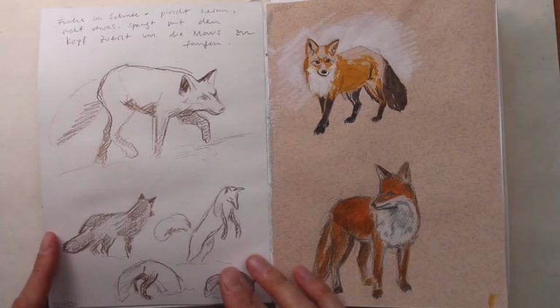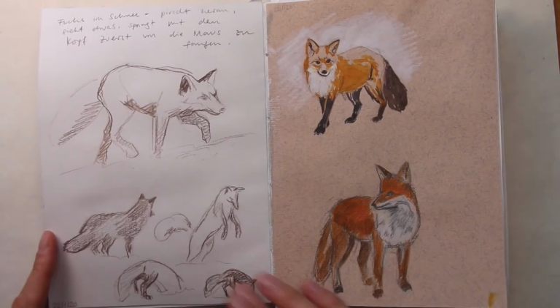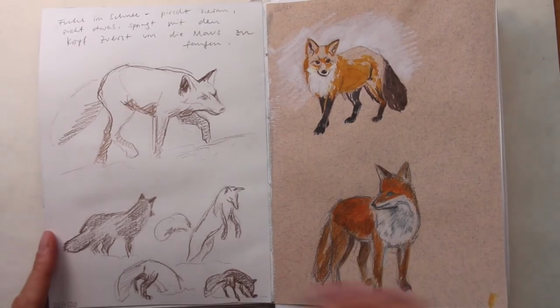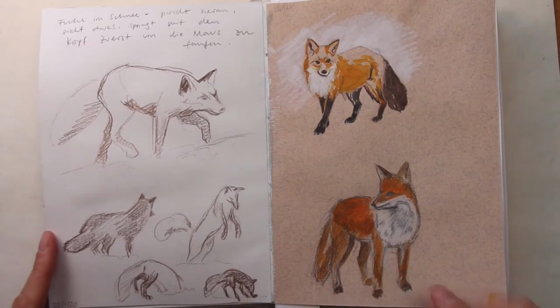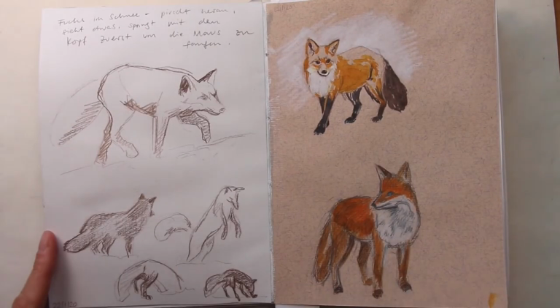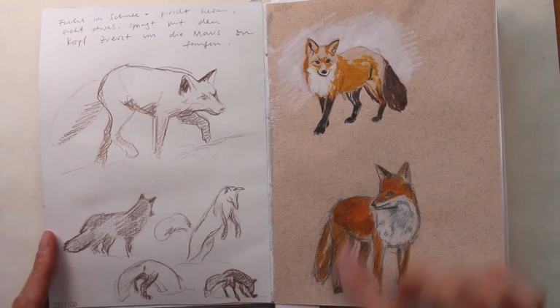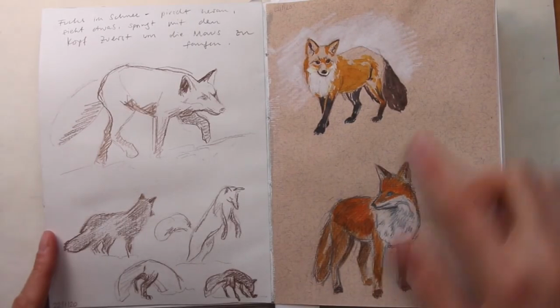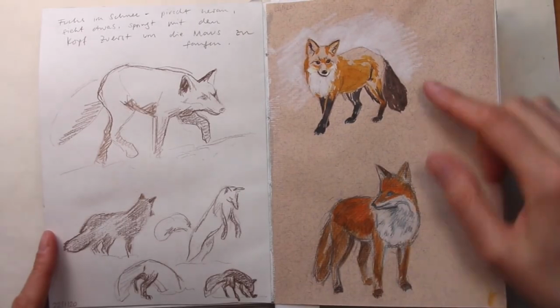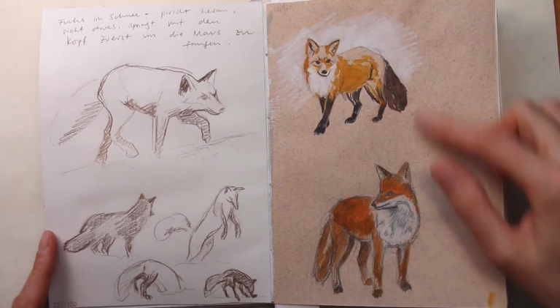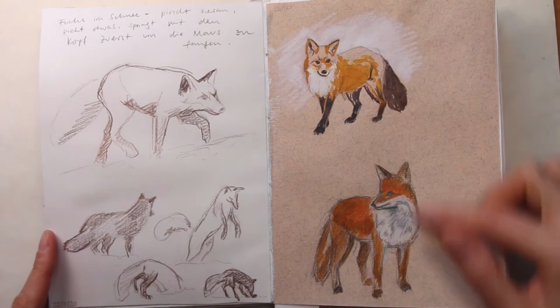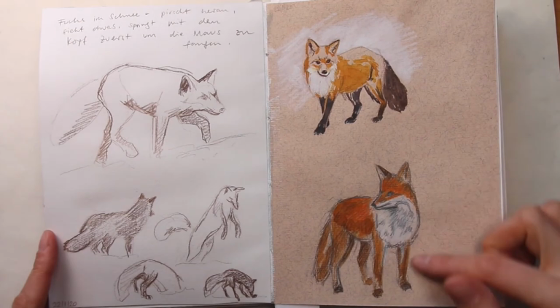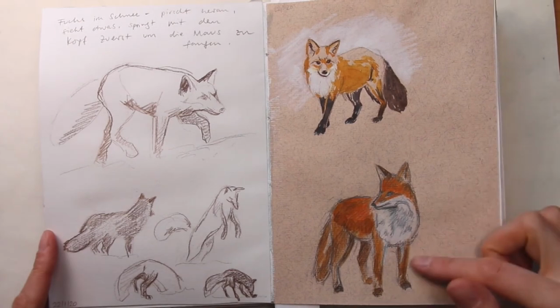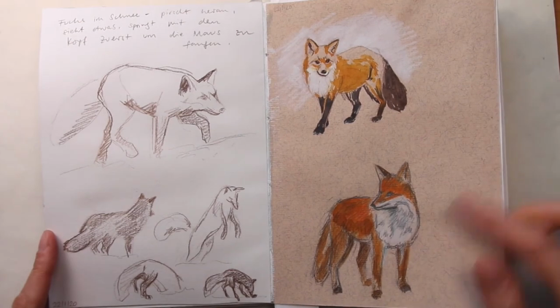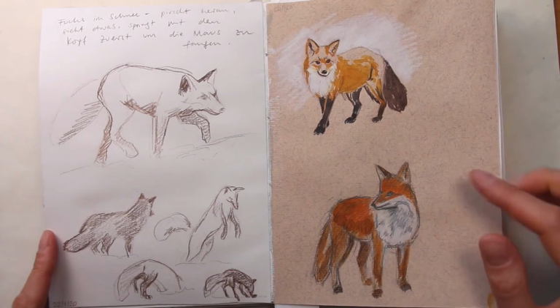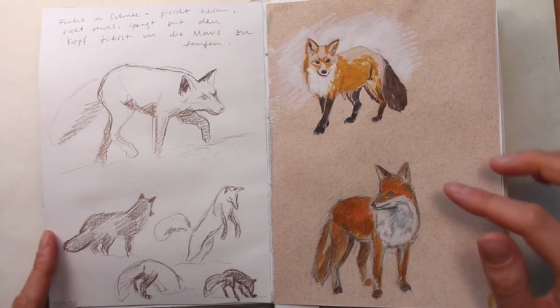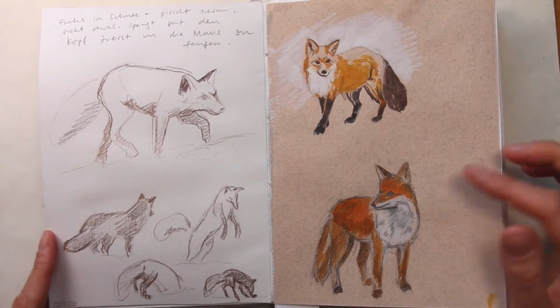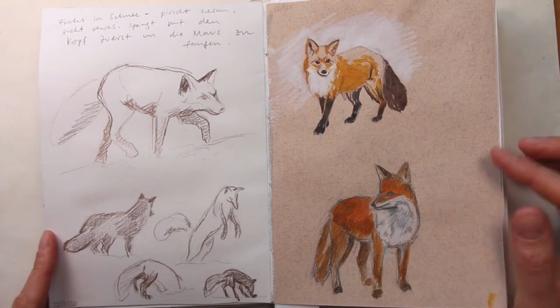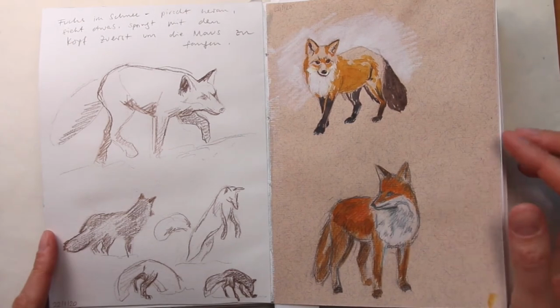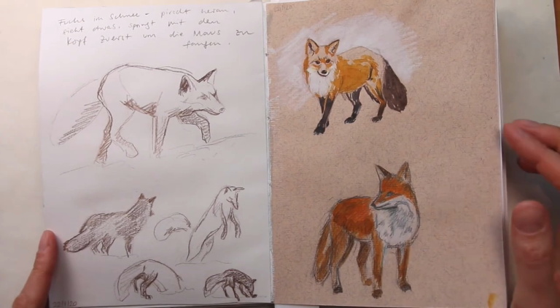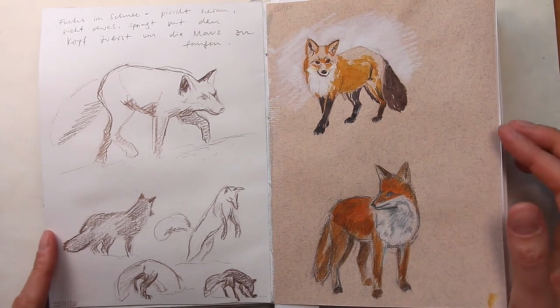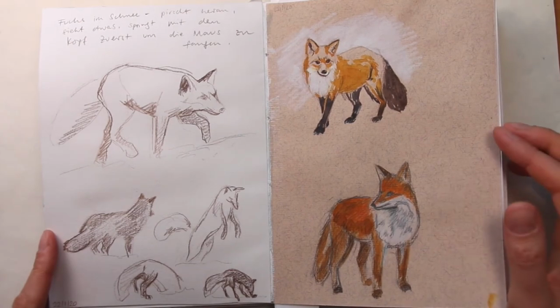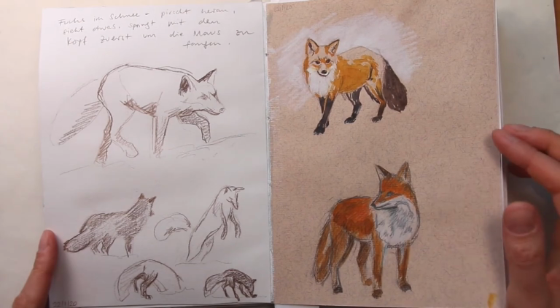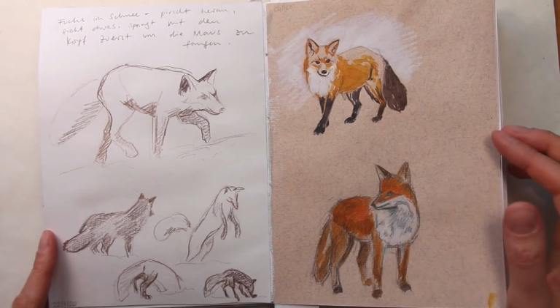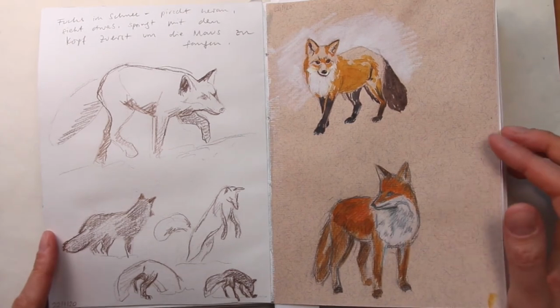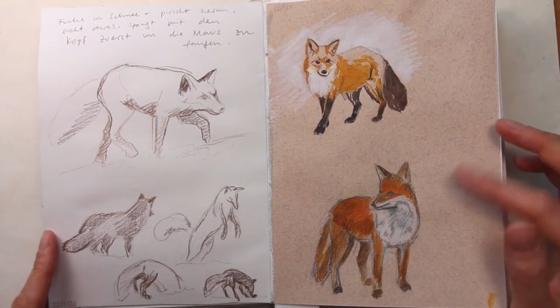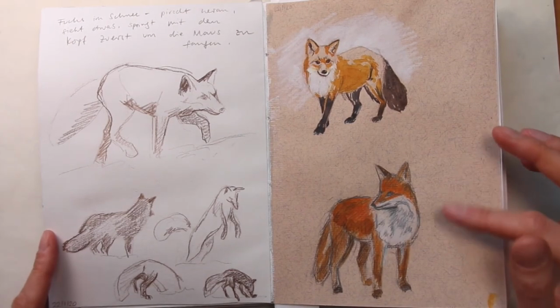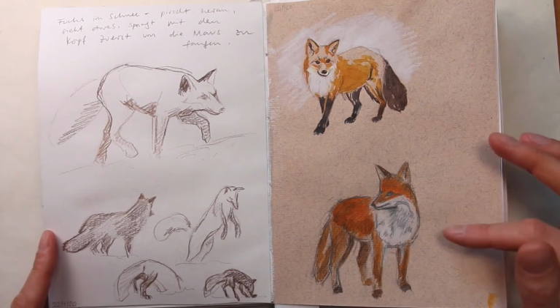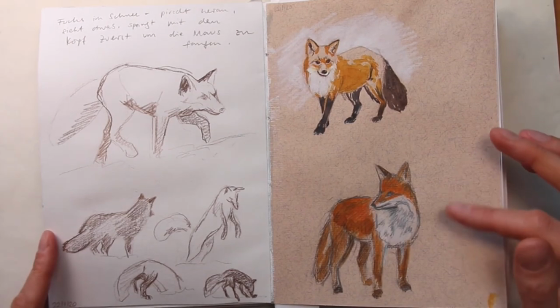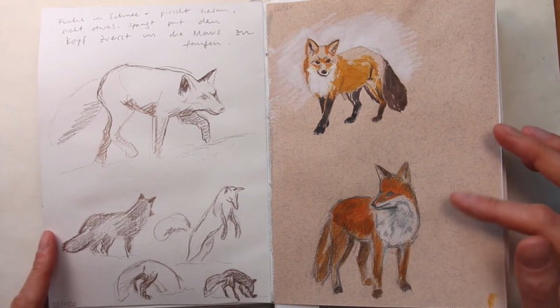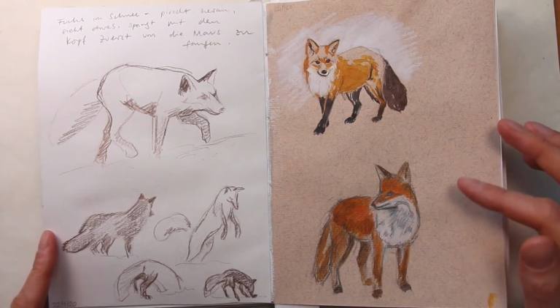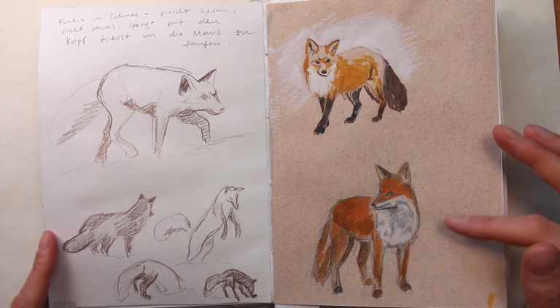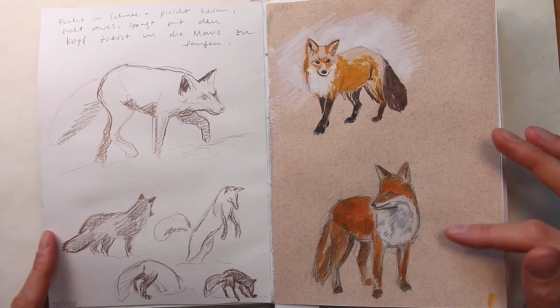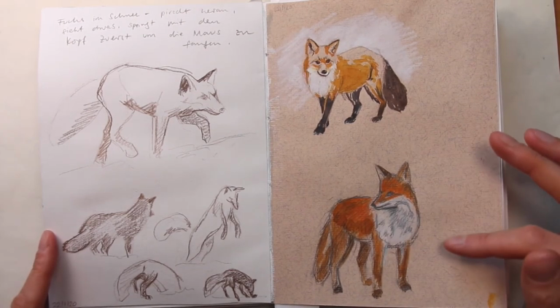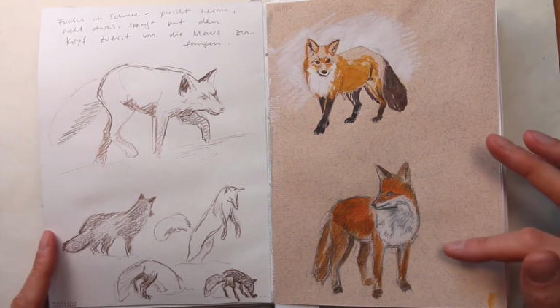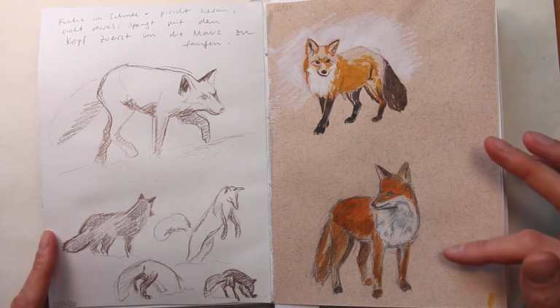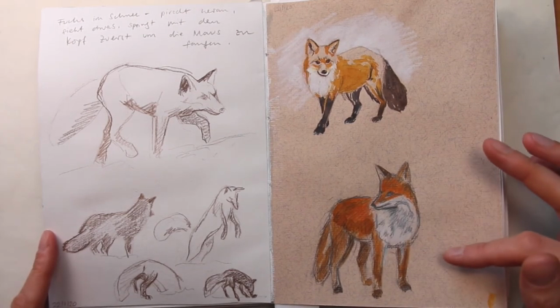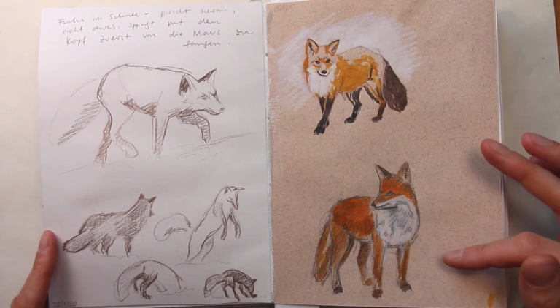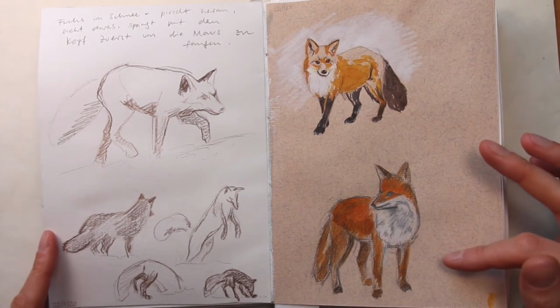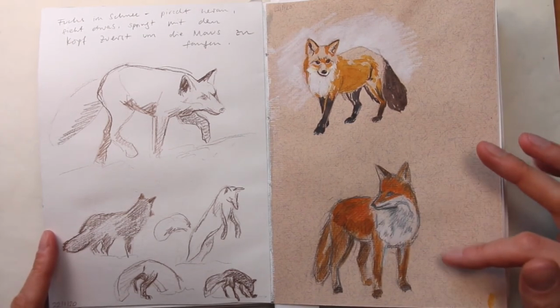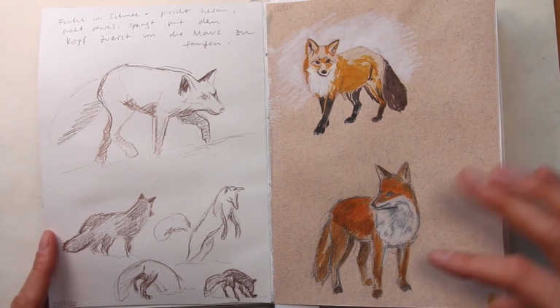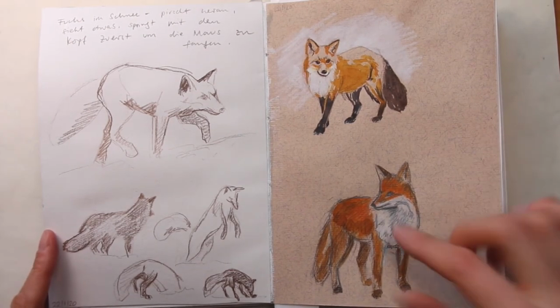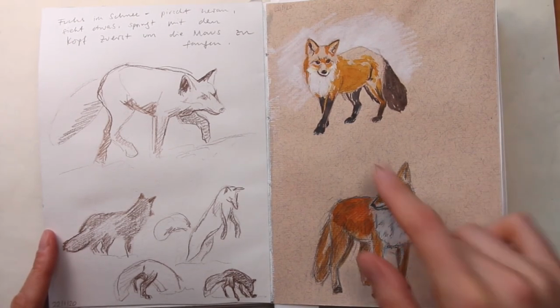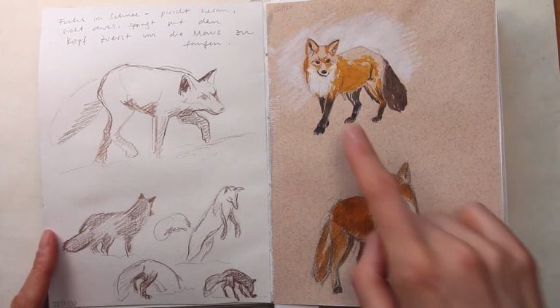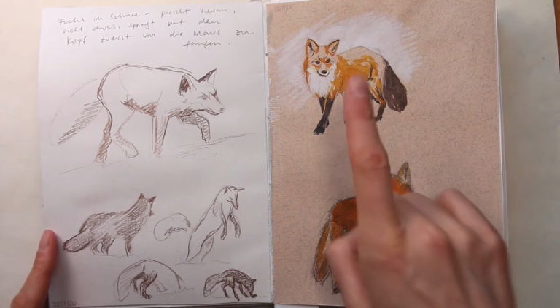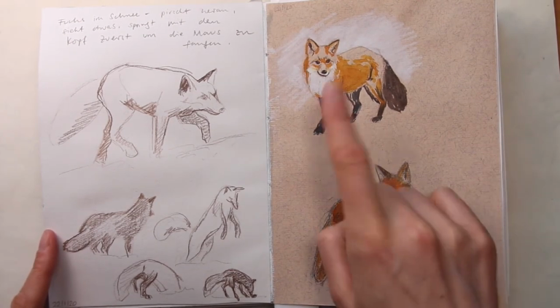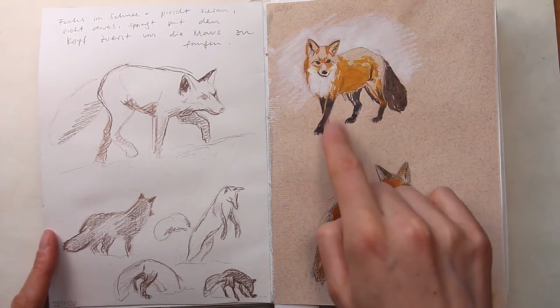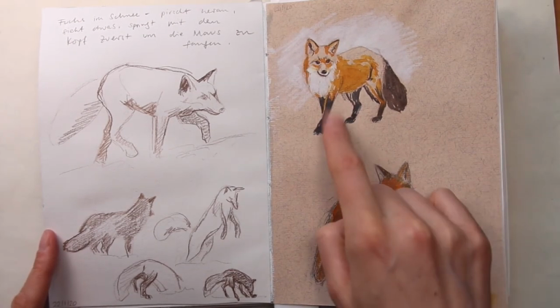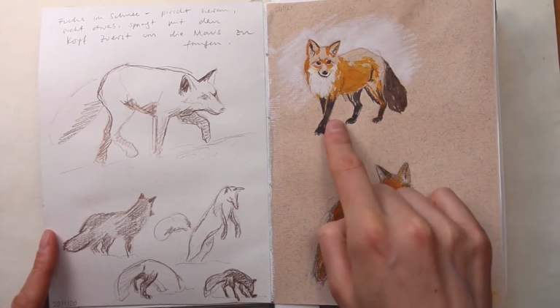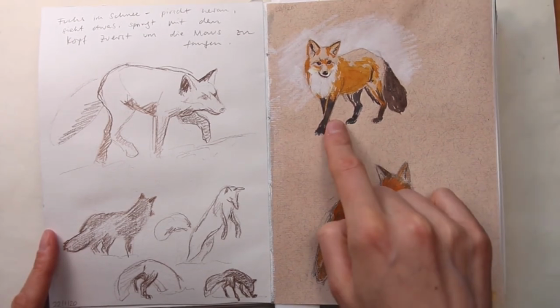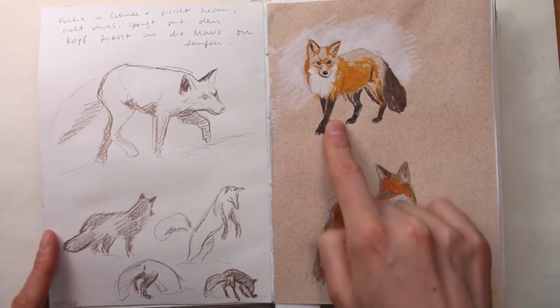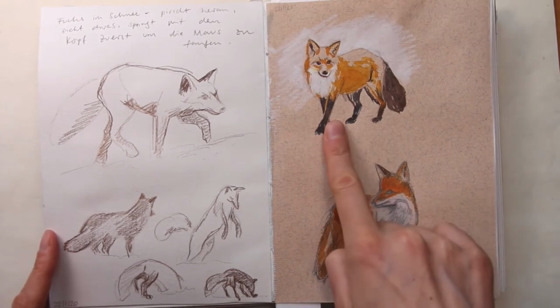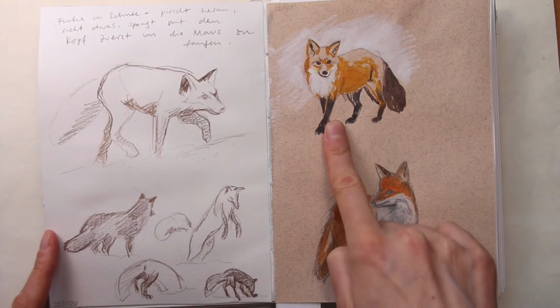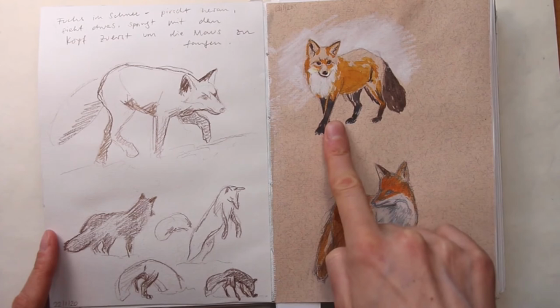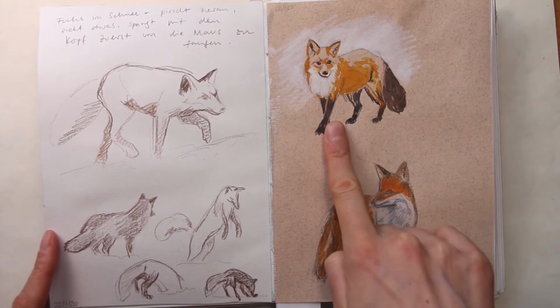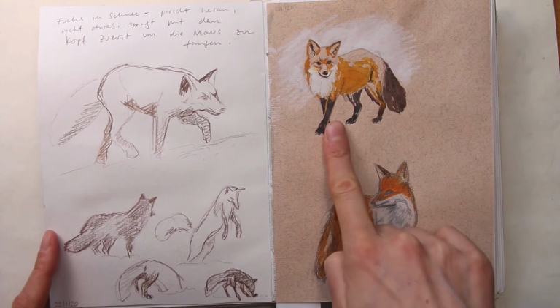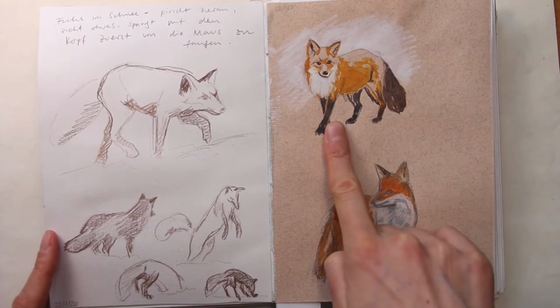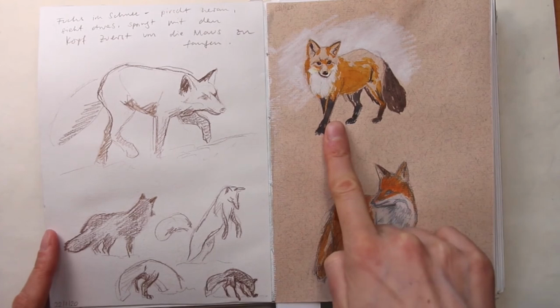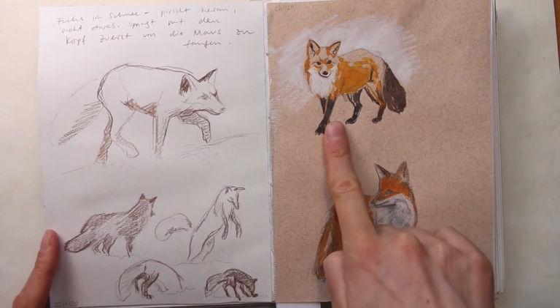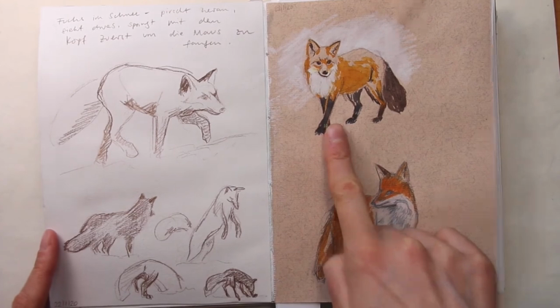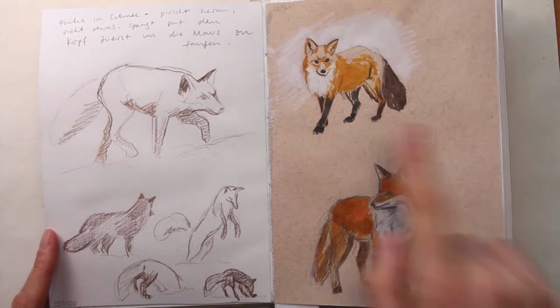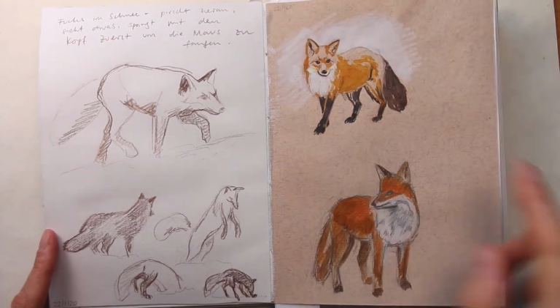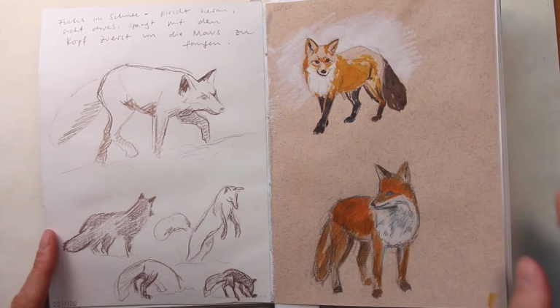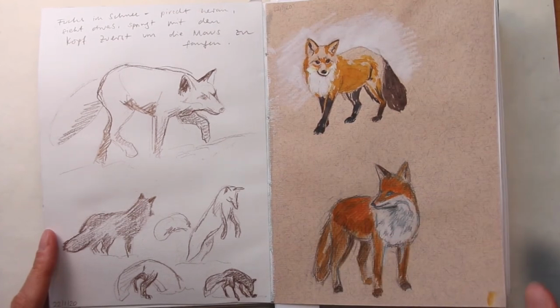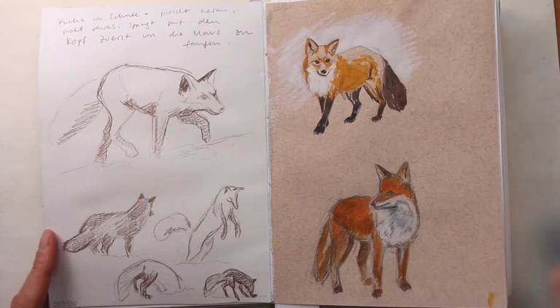And on the right, there are two small color studies of a fox on tone paper. For this one, I also made a quick video.